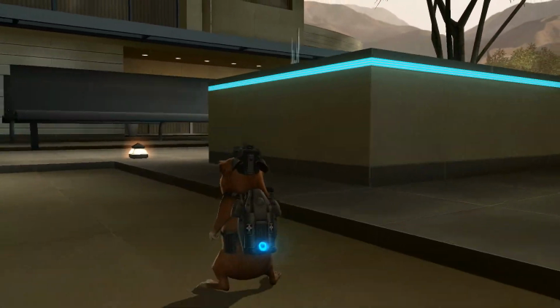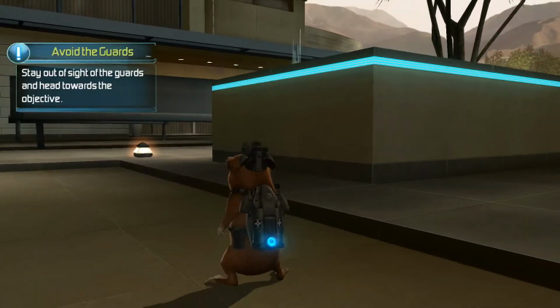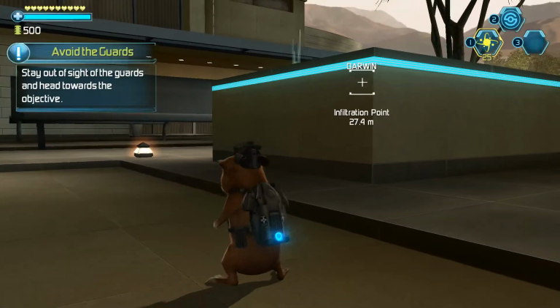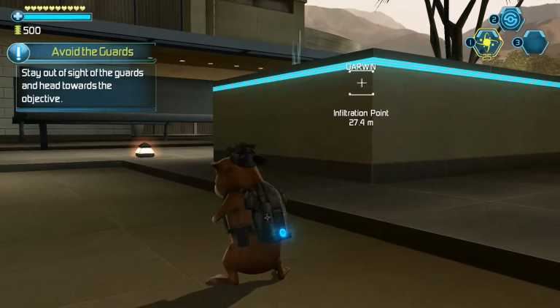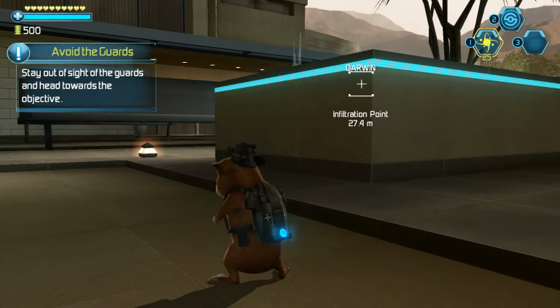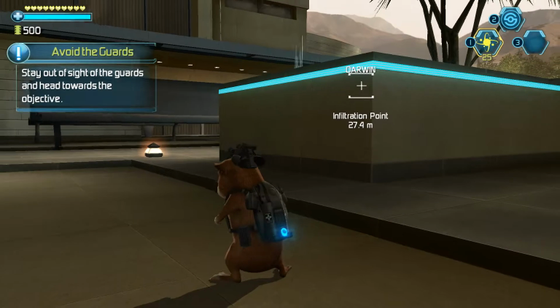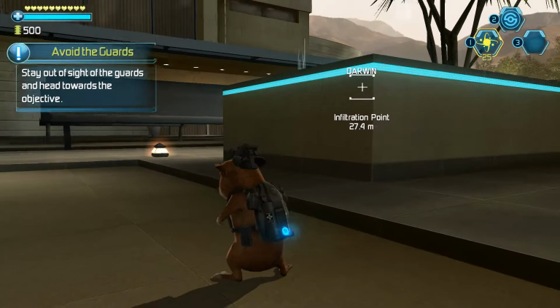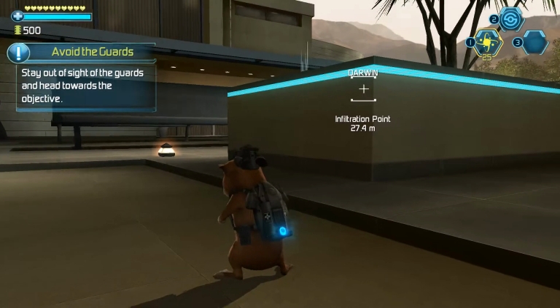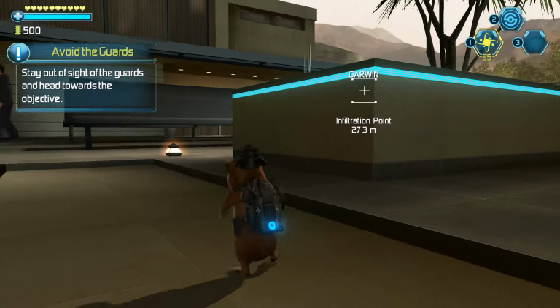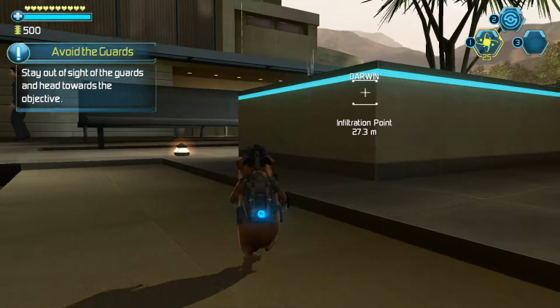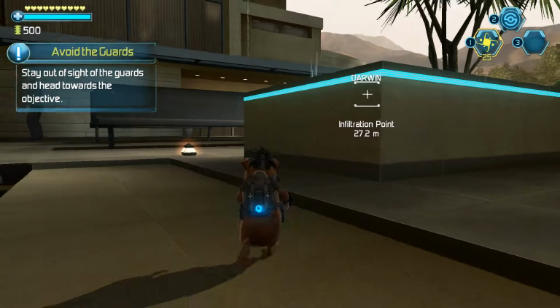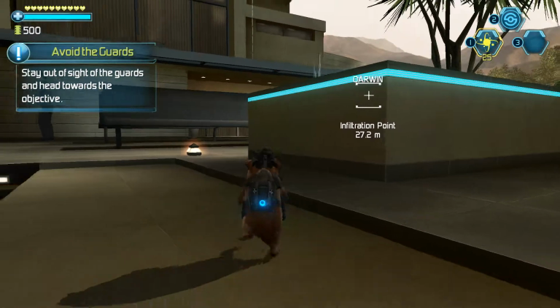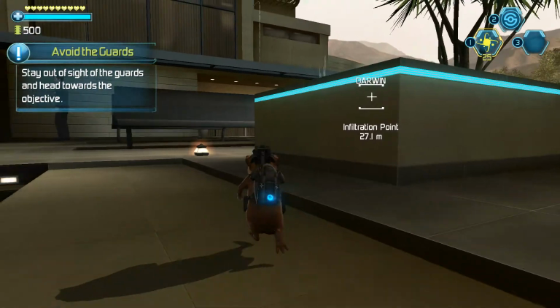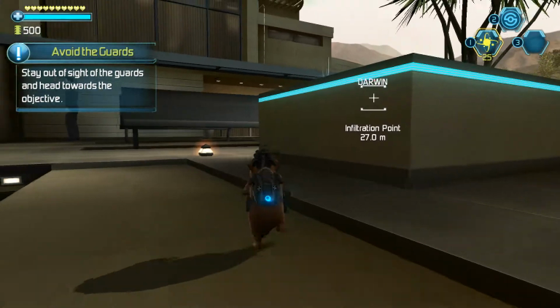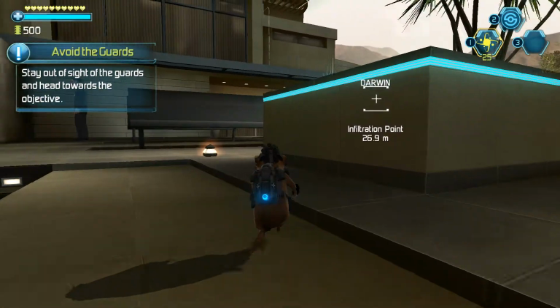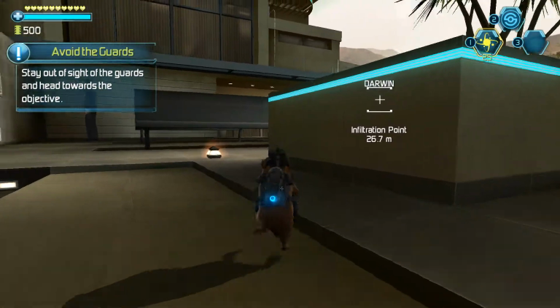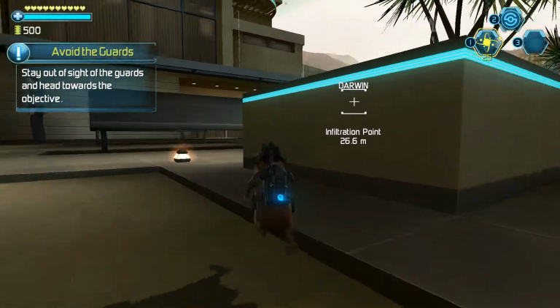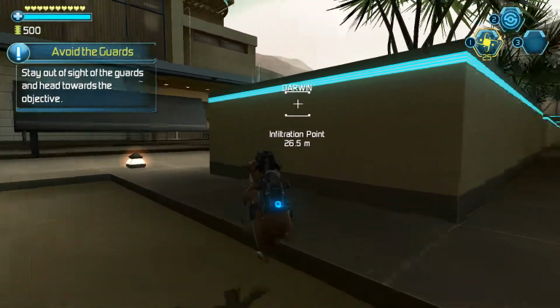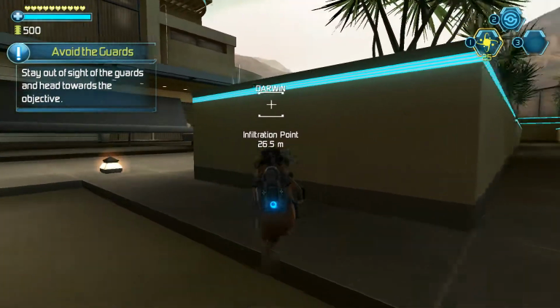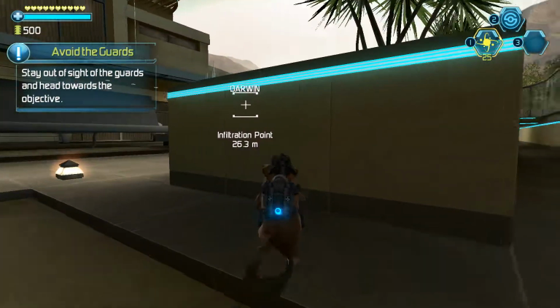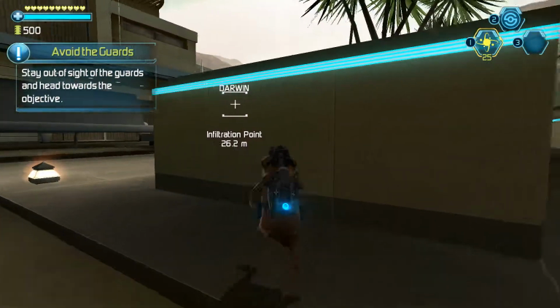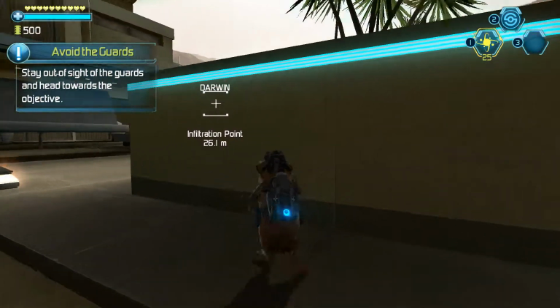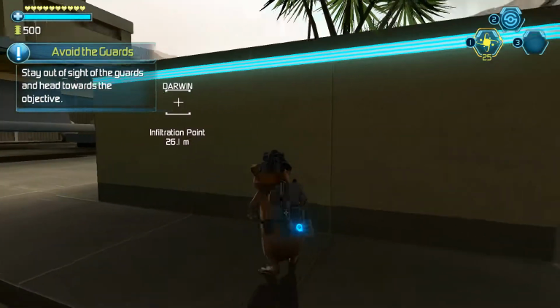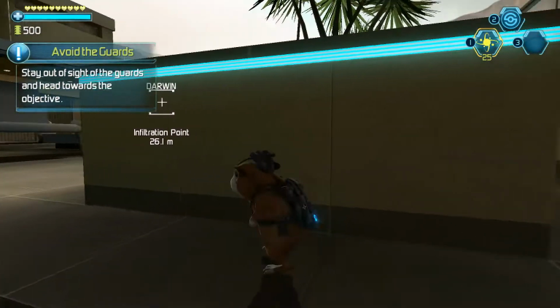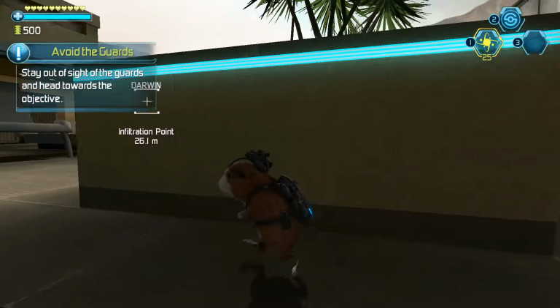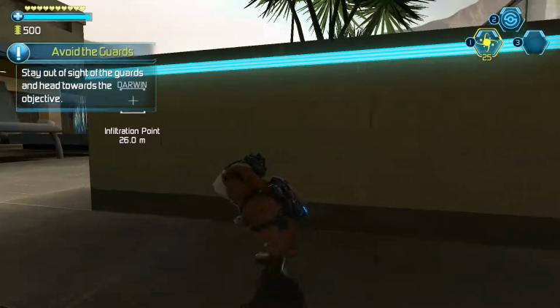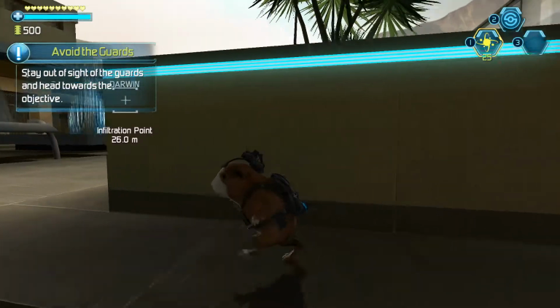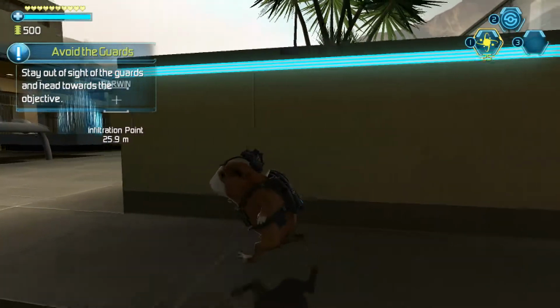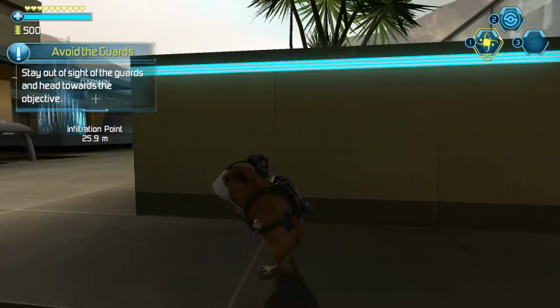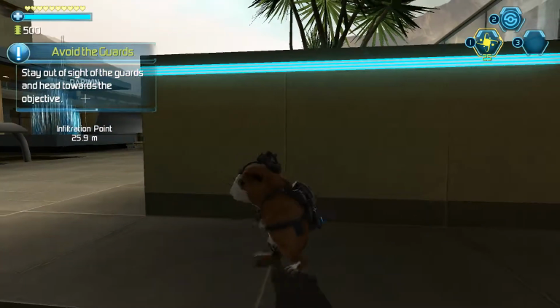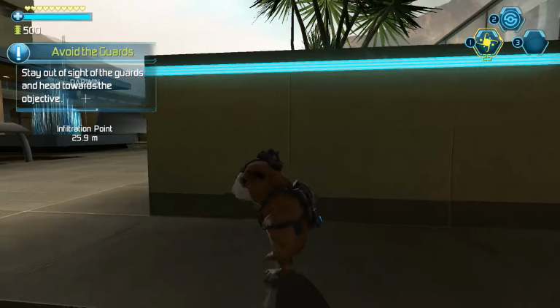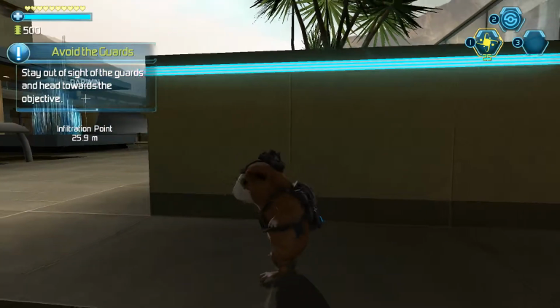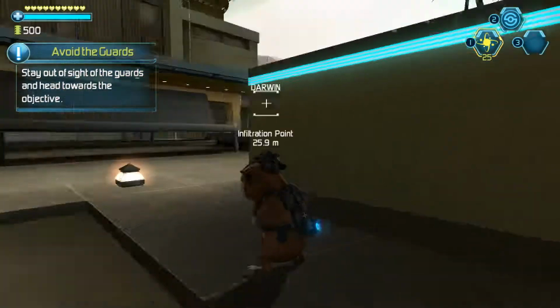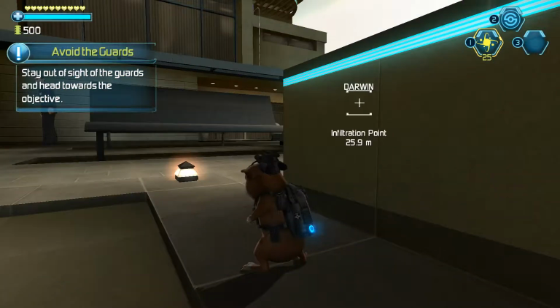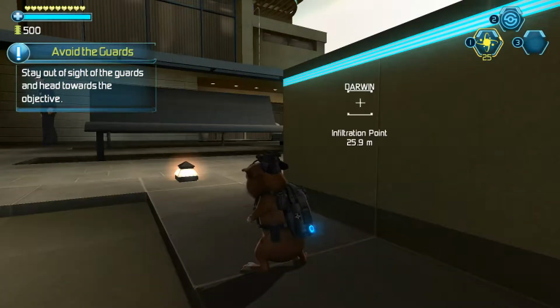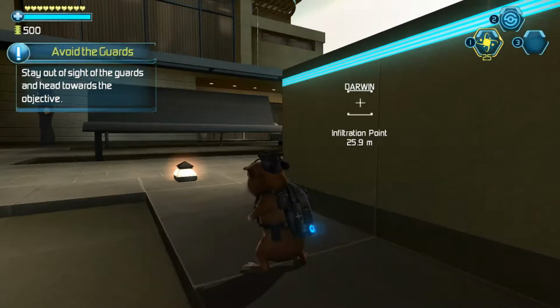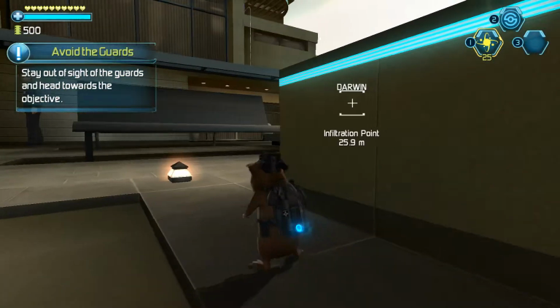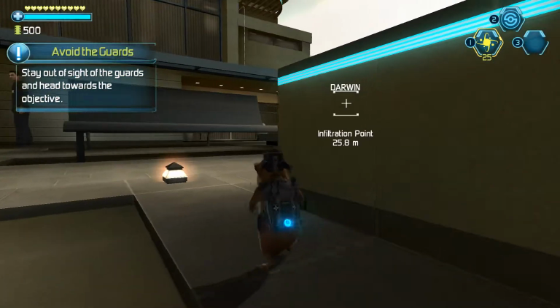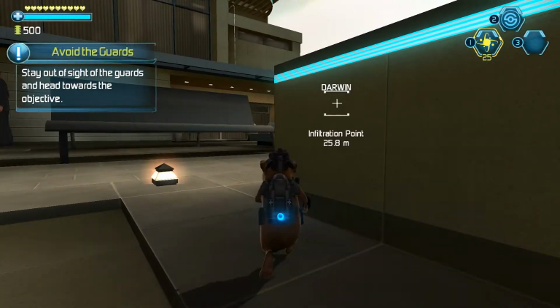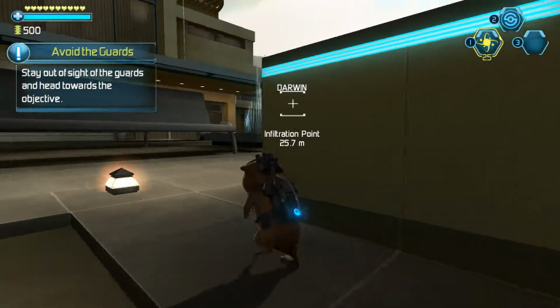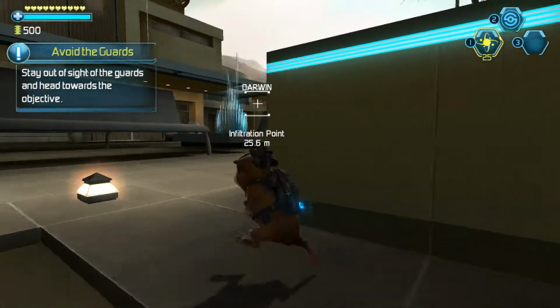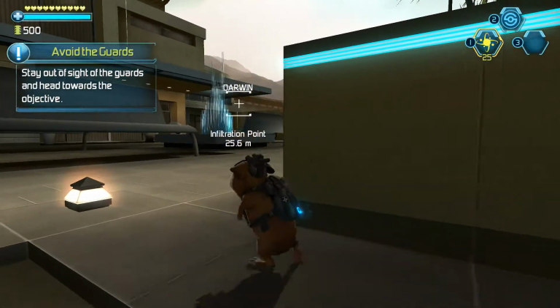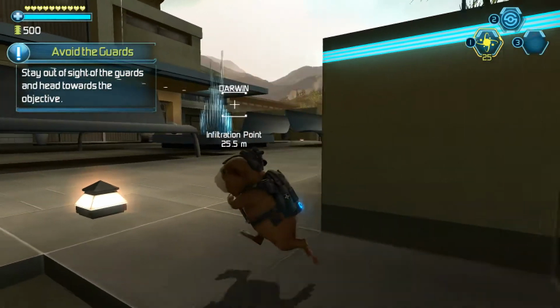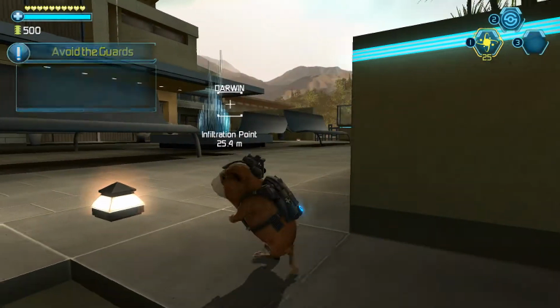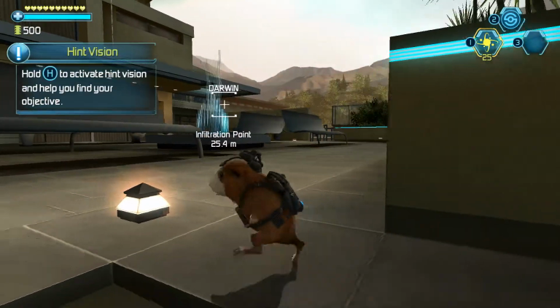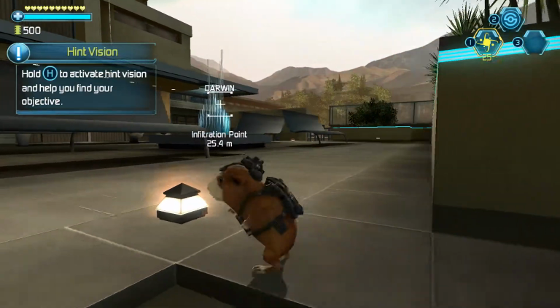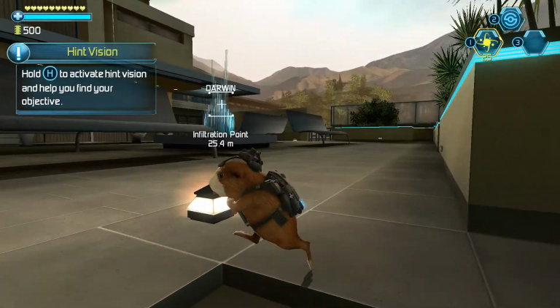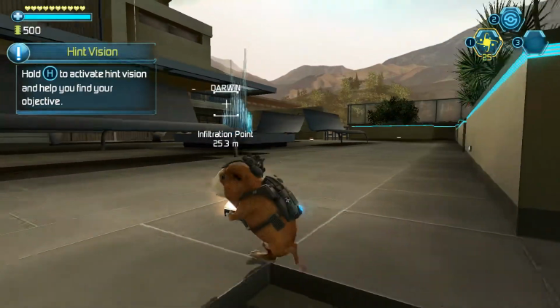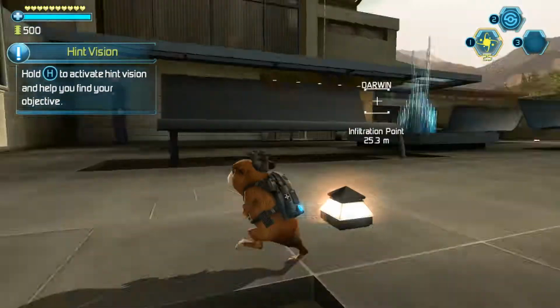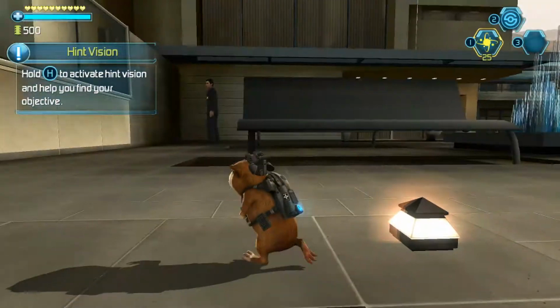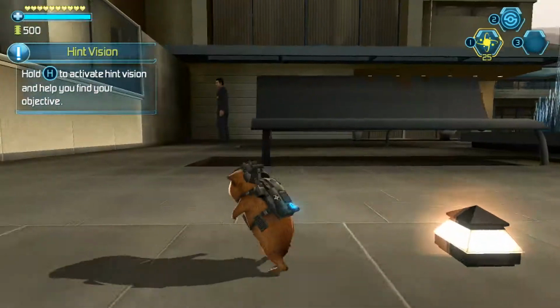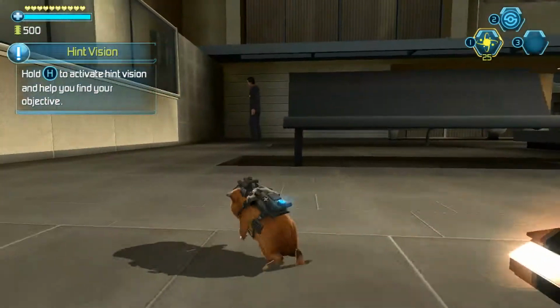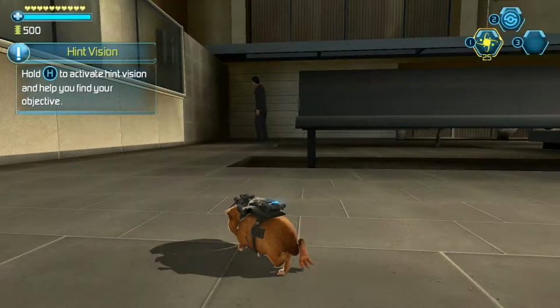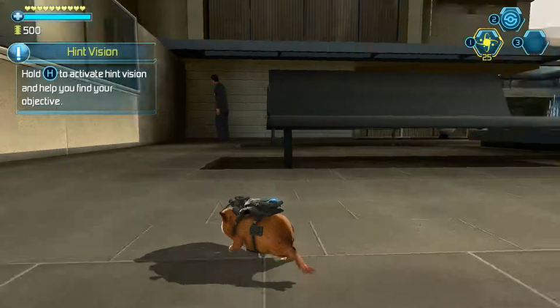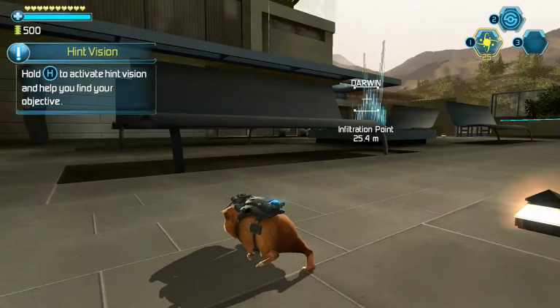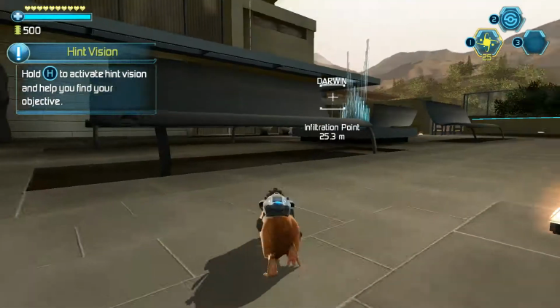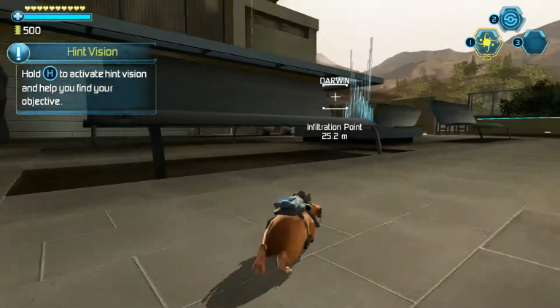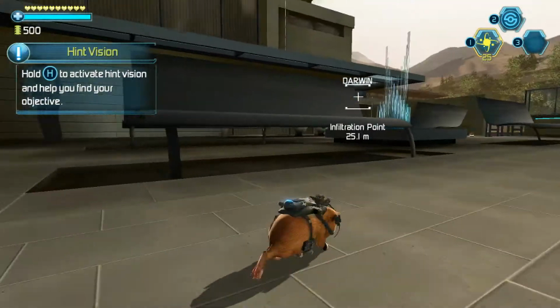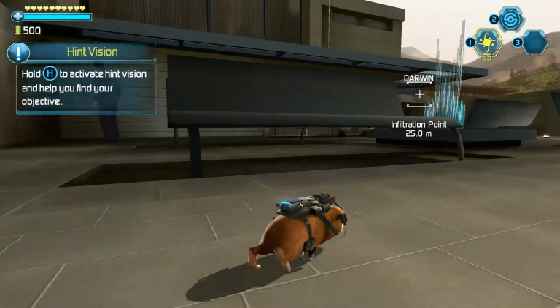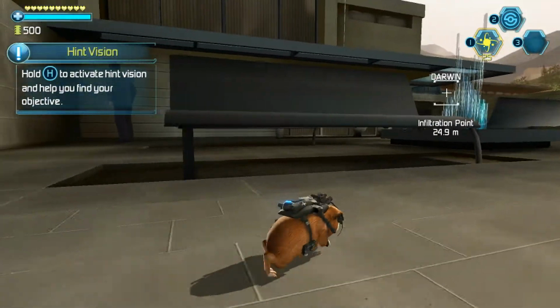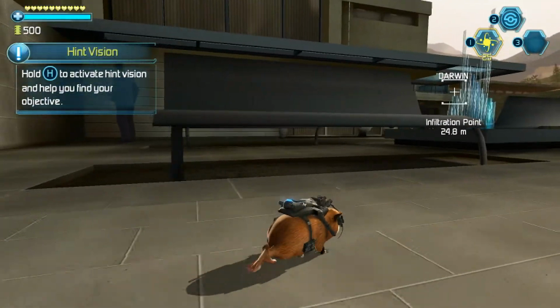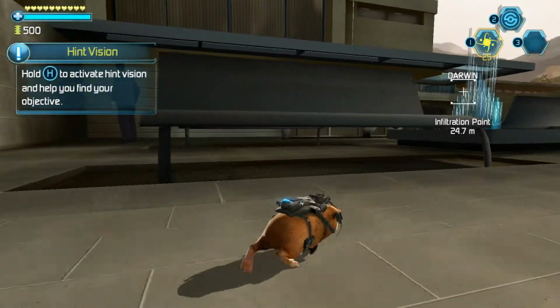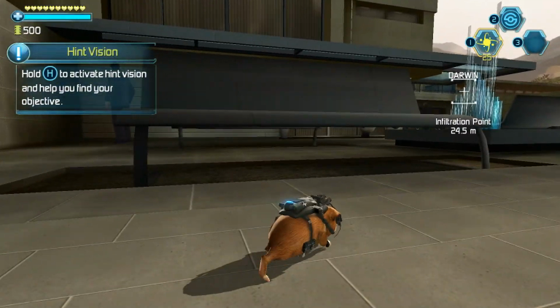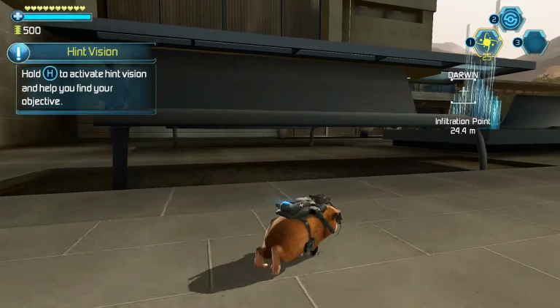Stay out of sight of the guards and head towards the objective. Hold the button to help you find your objective.